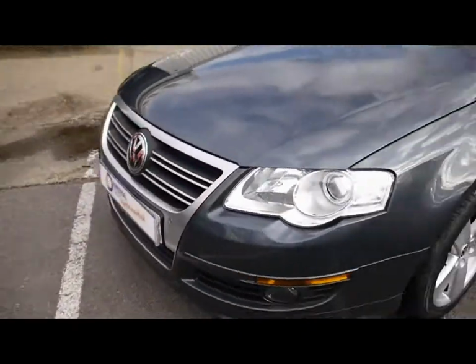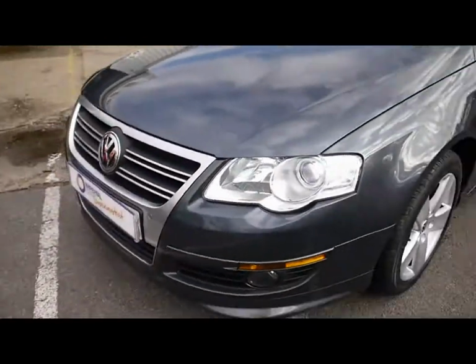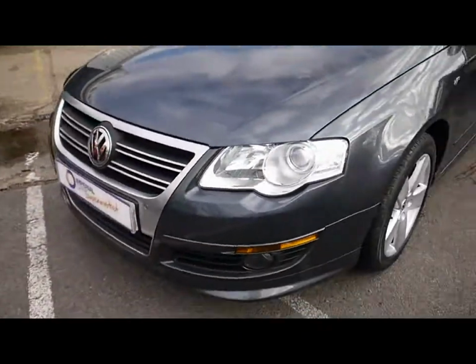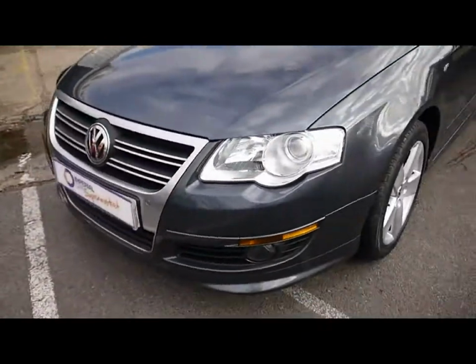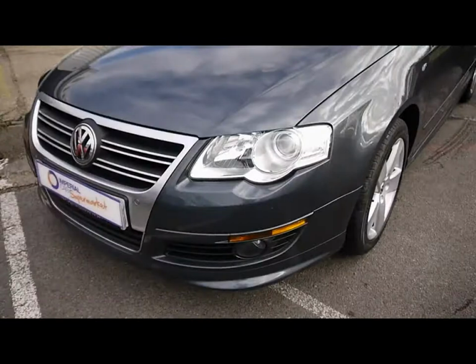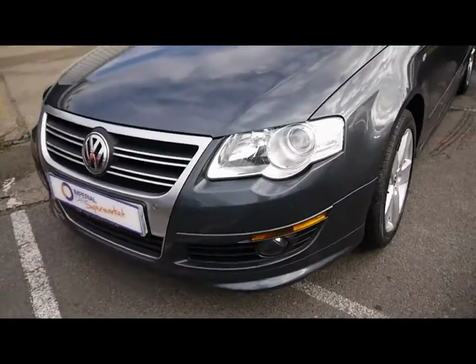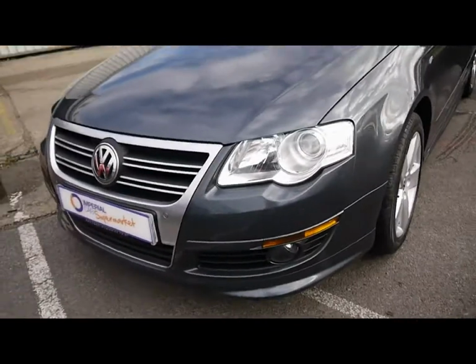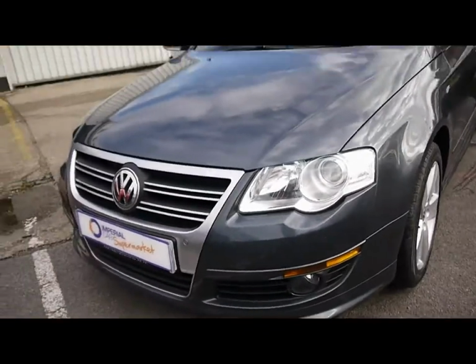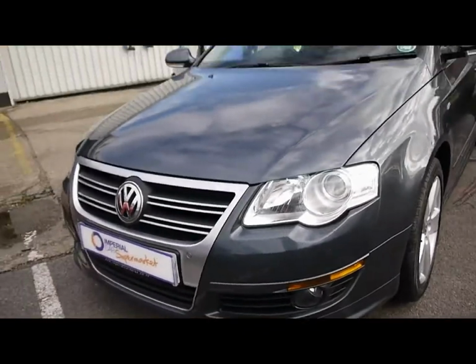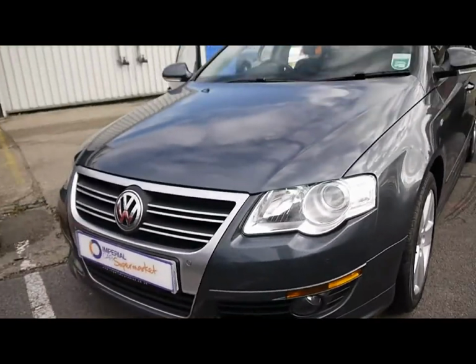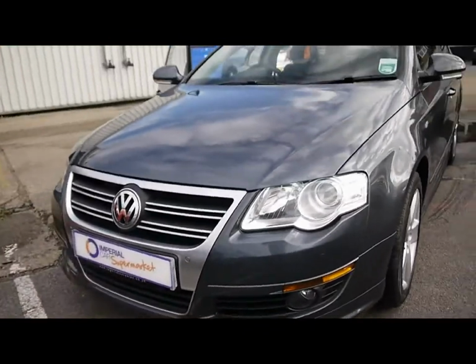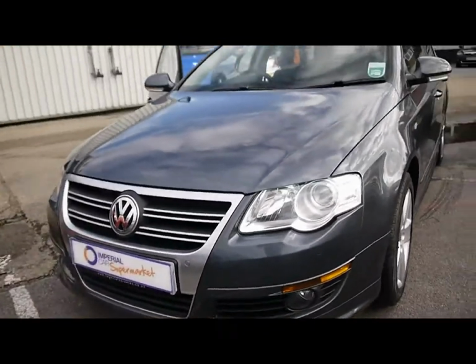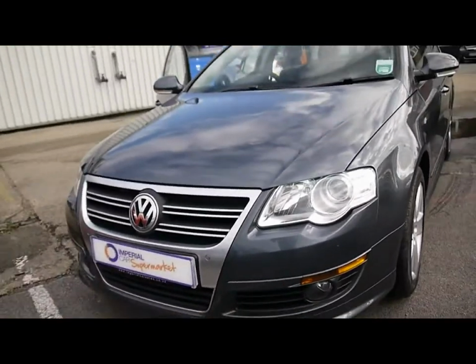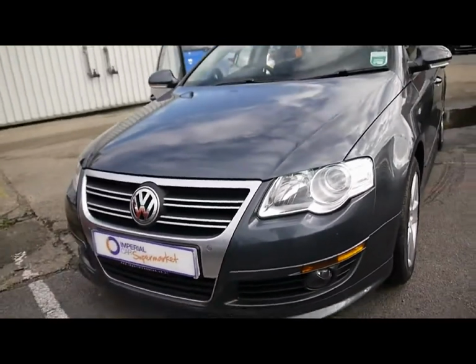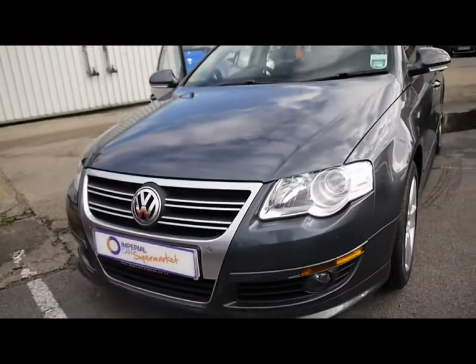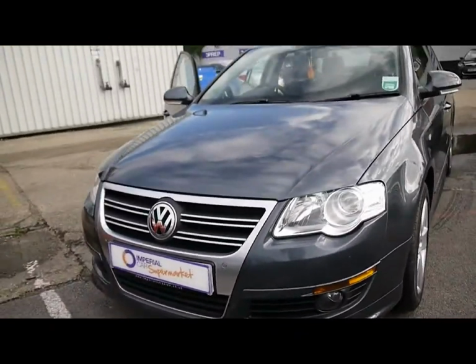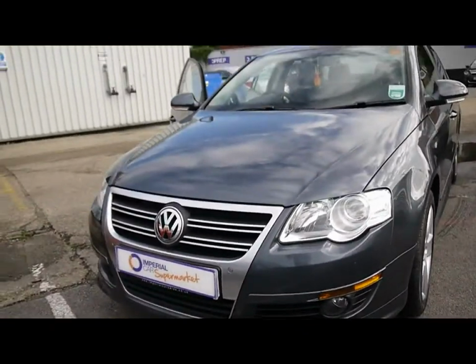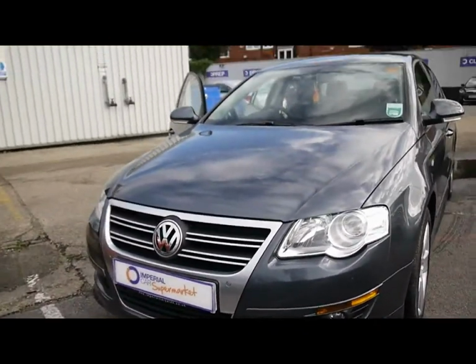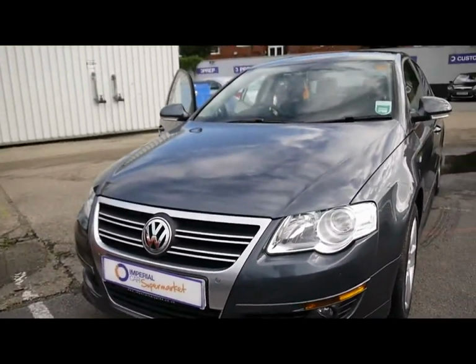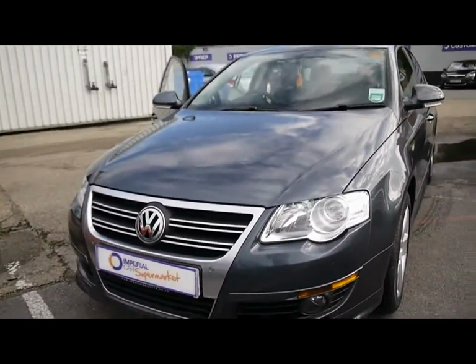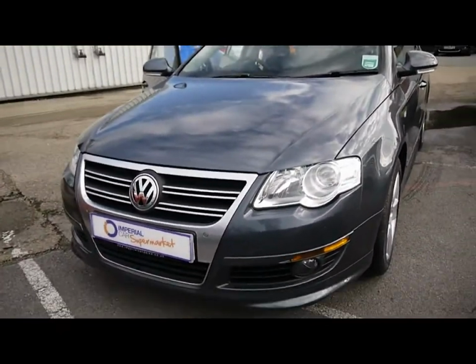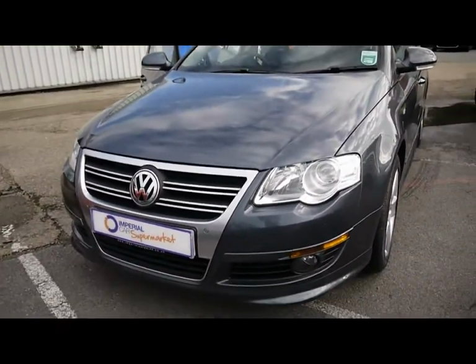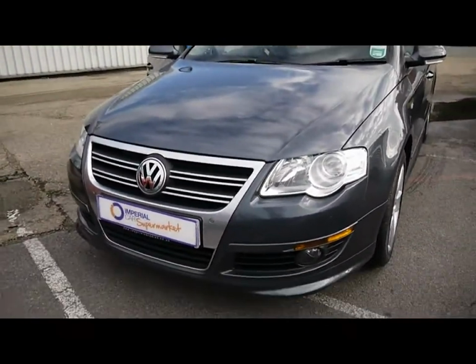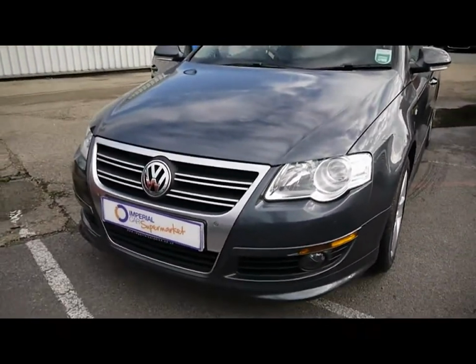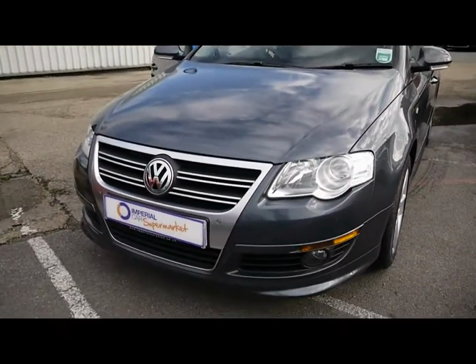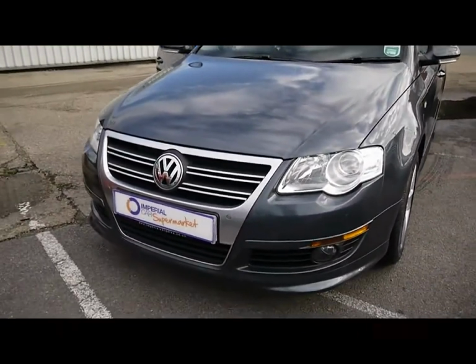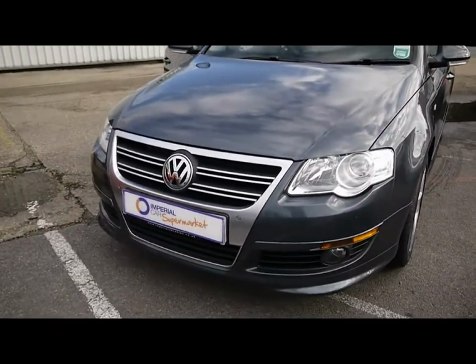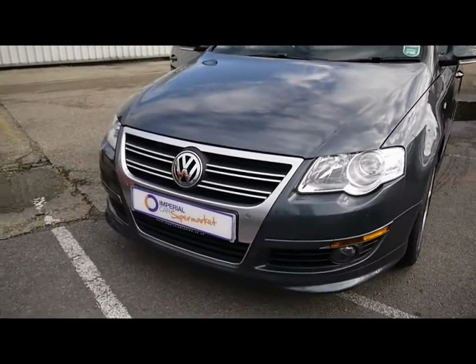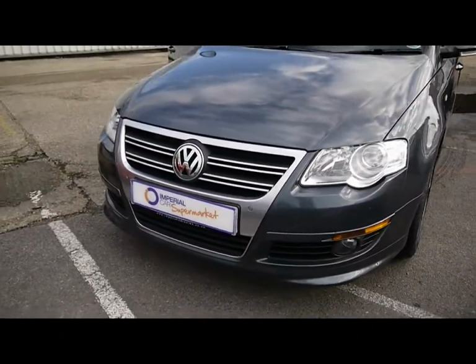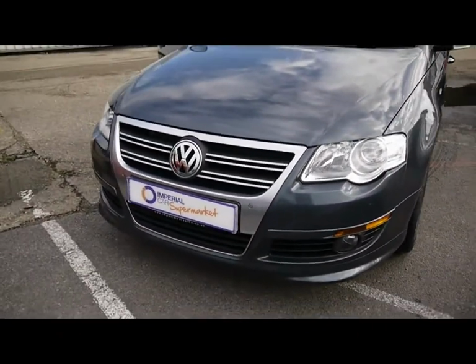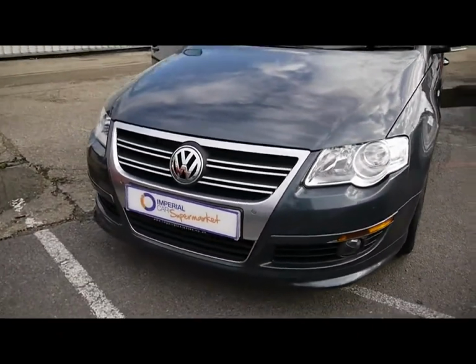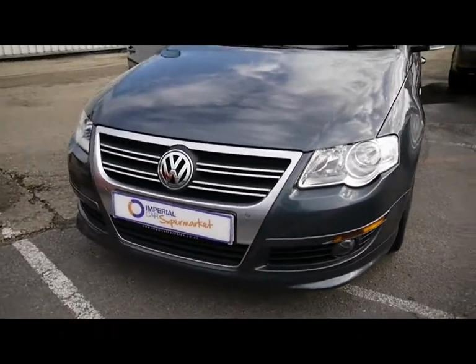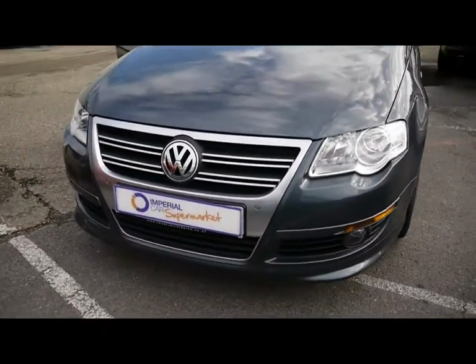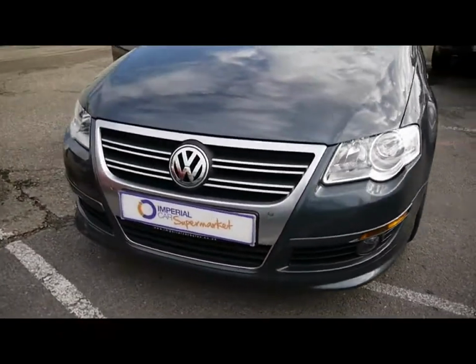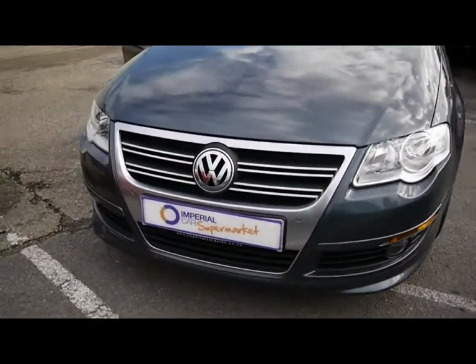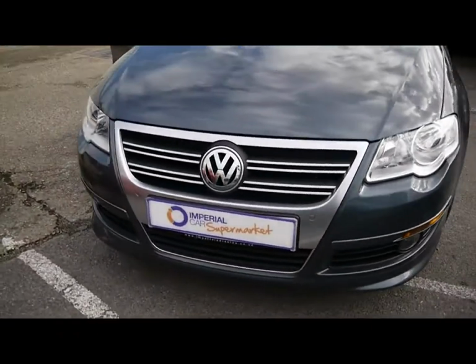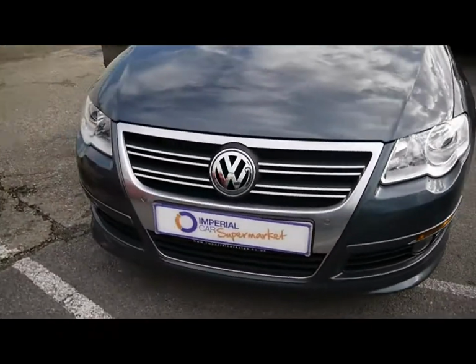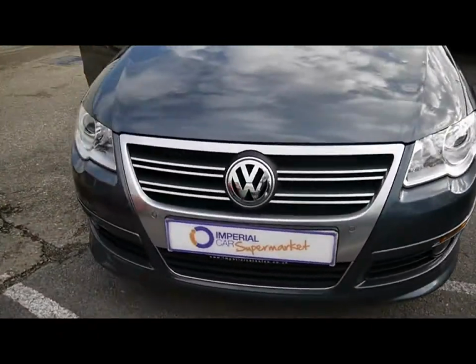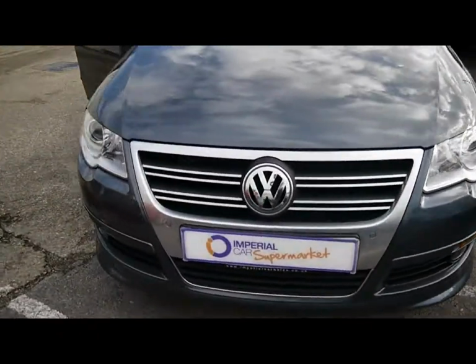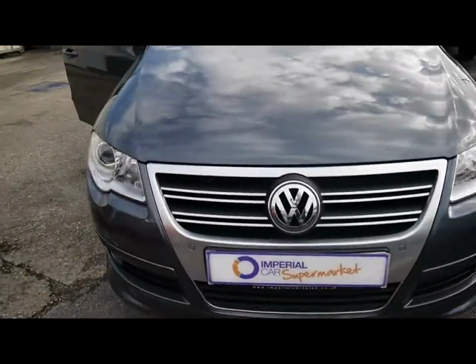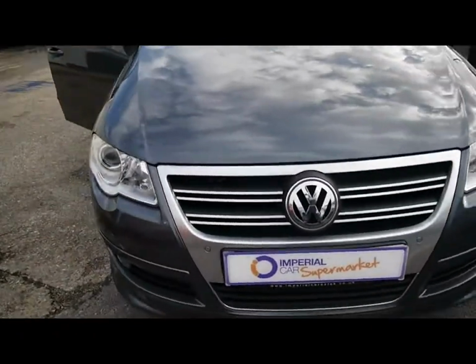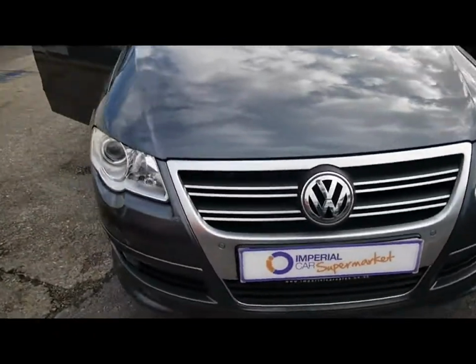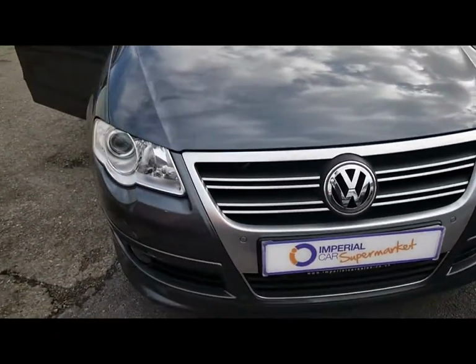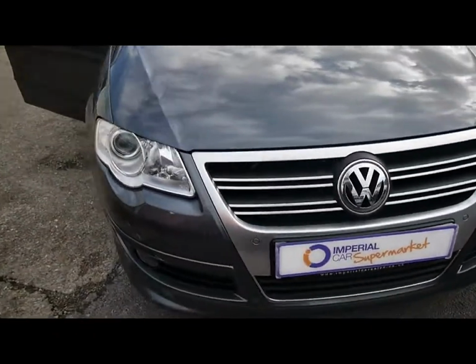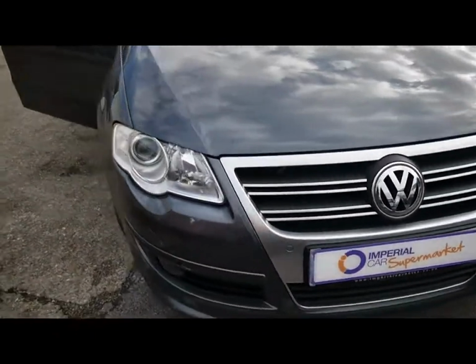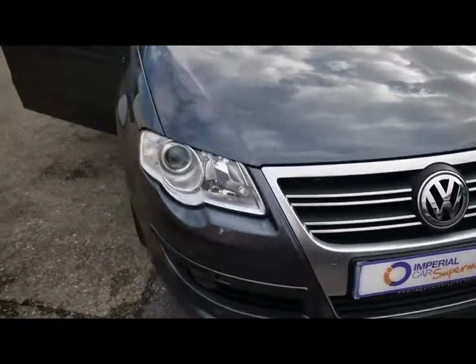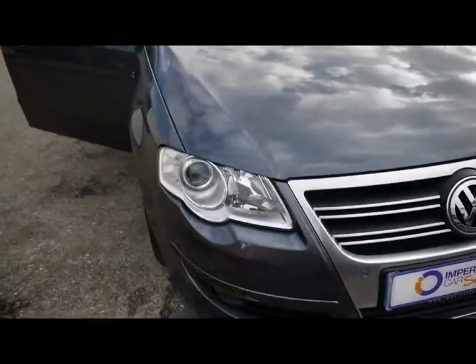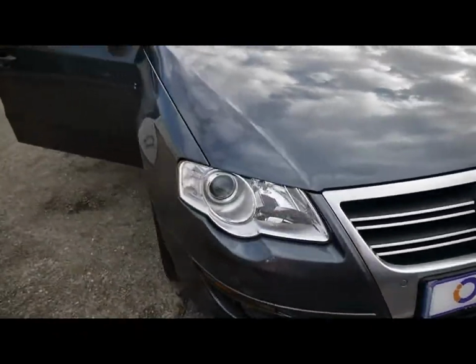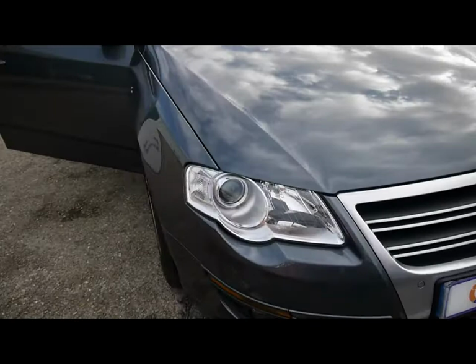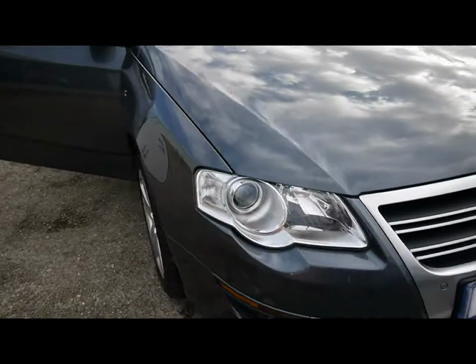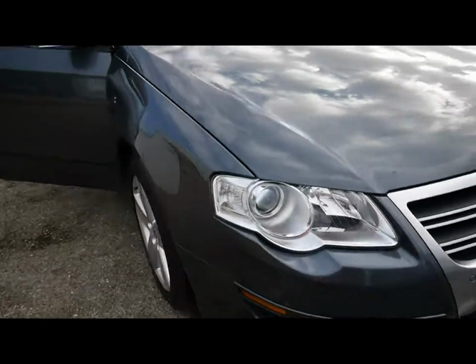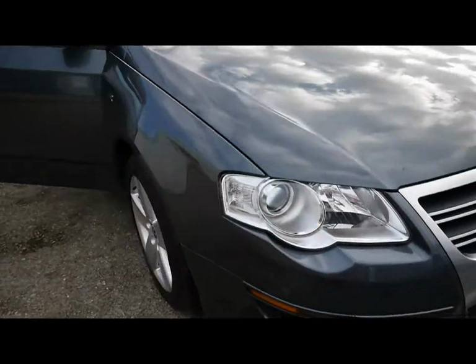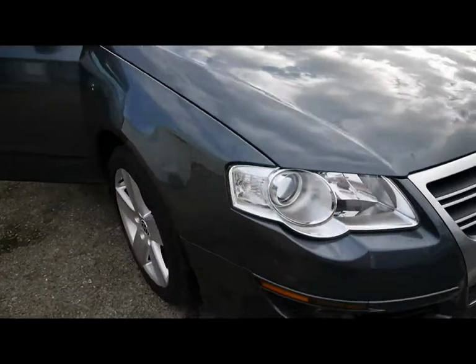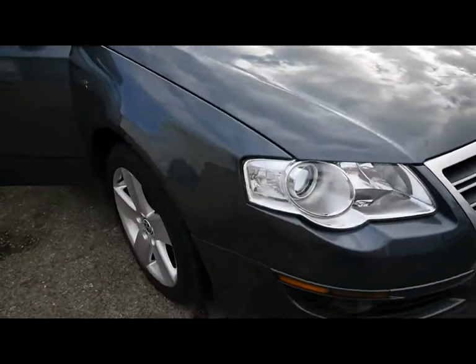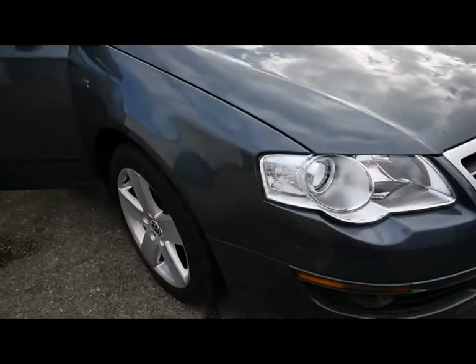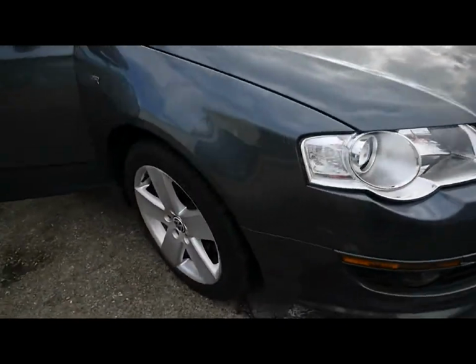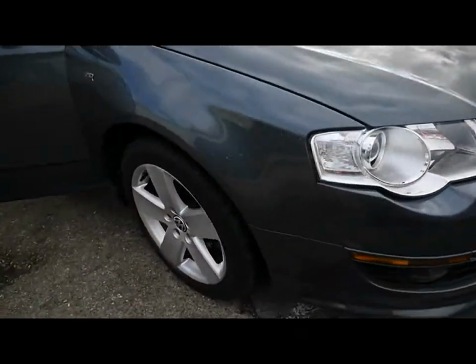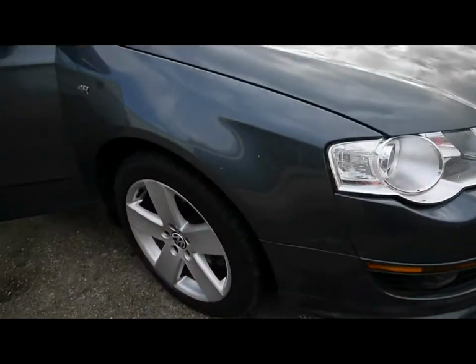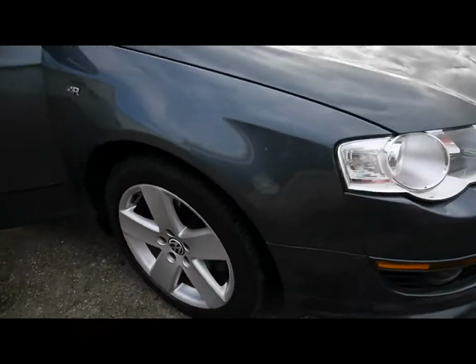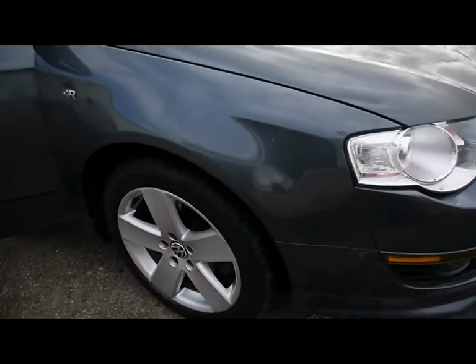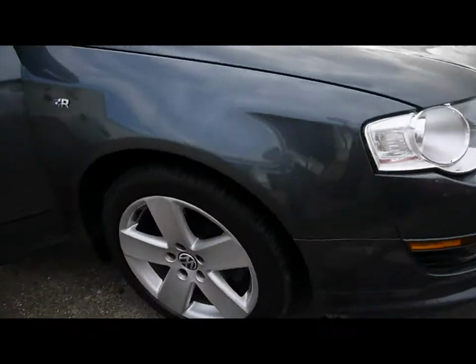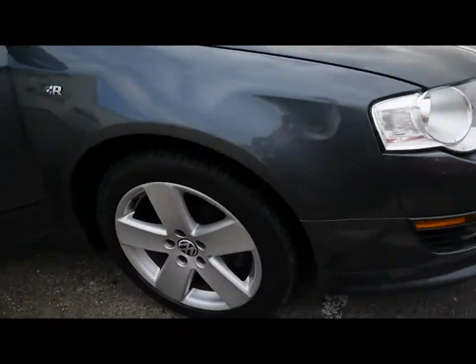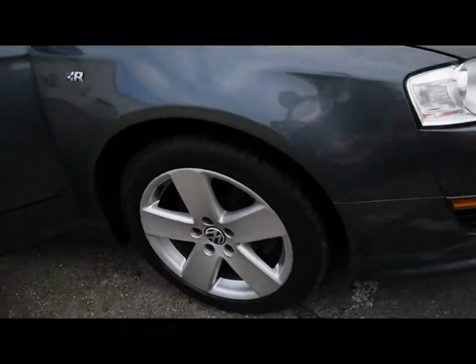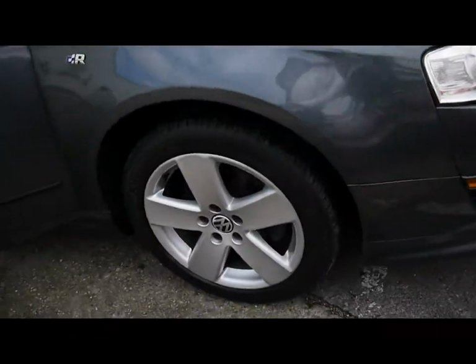We've also got front parking sensors, front fog lights and a chrome grille. The car sits on 17-inch 5-square alloys.